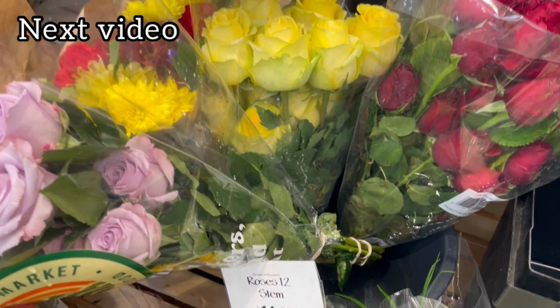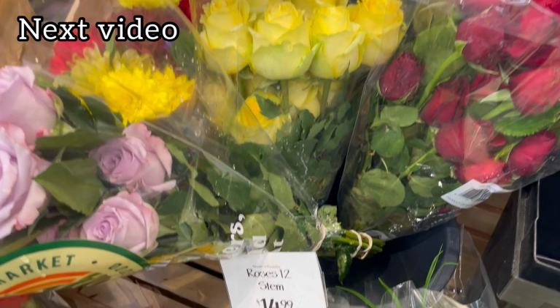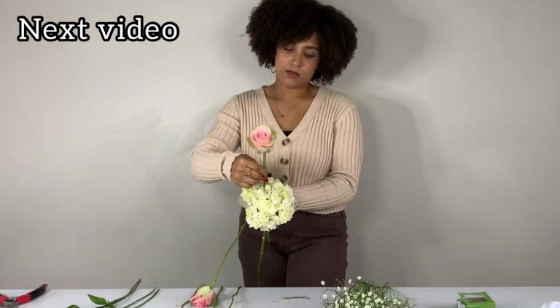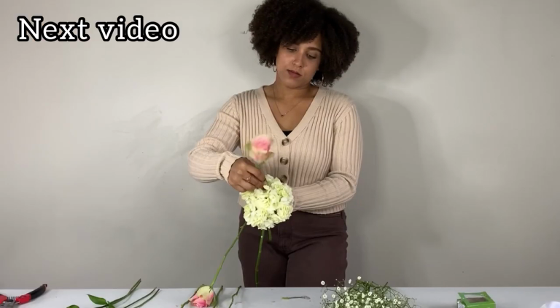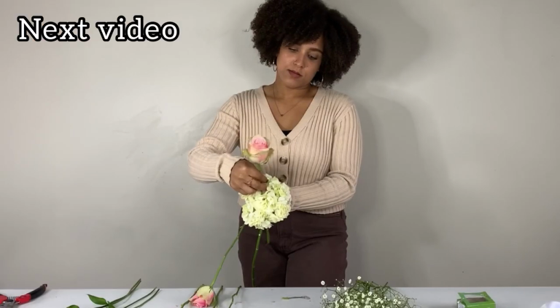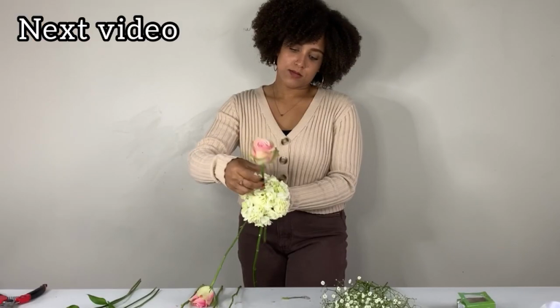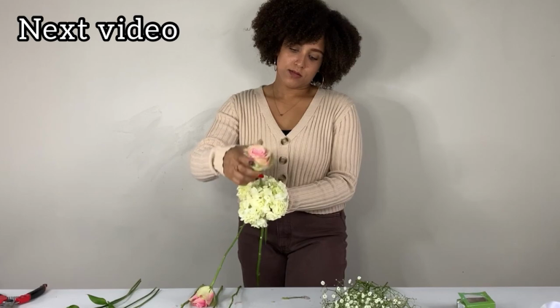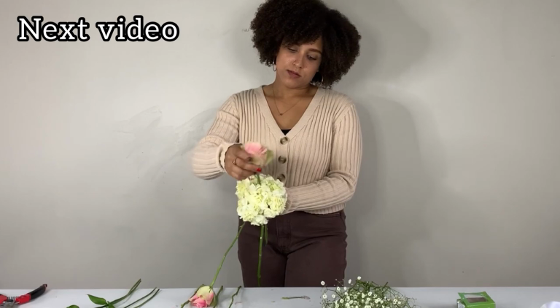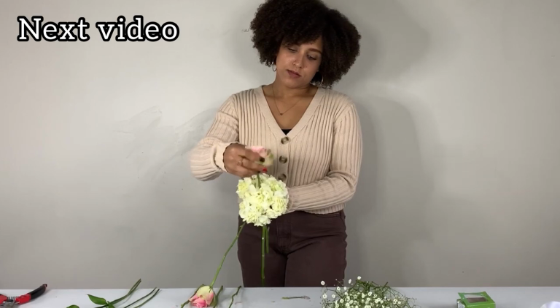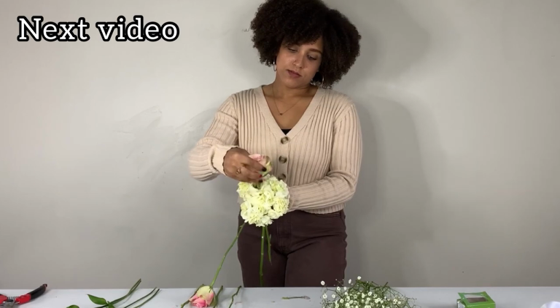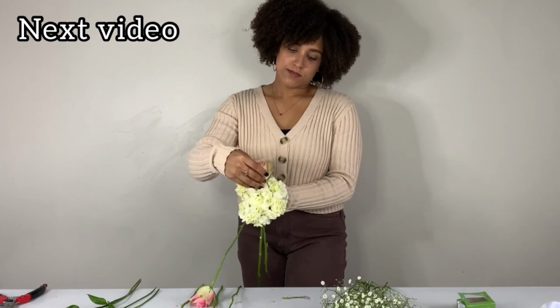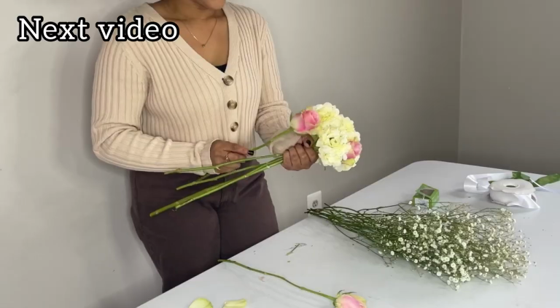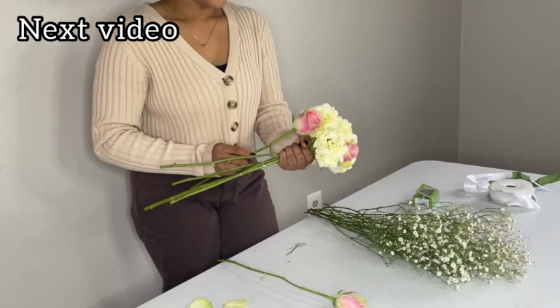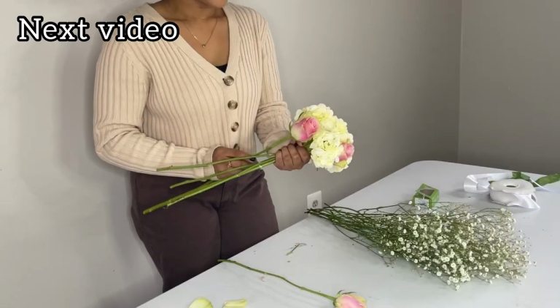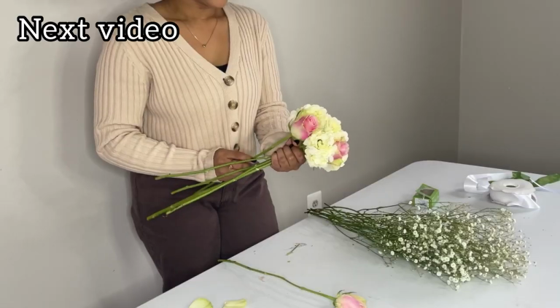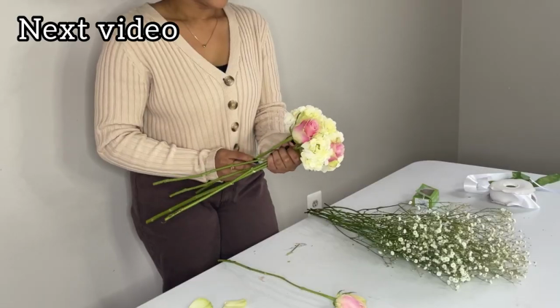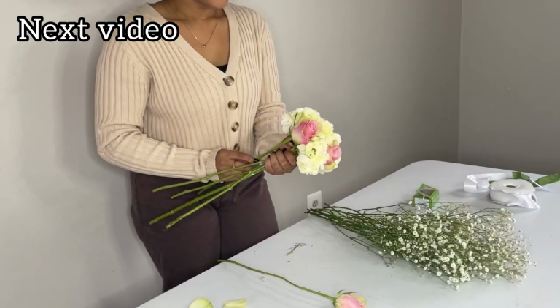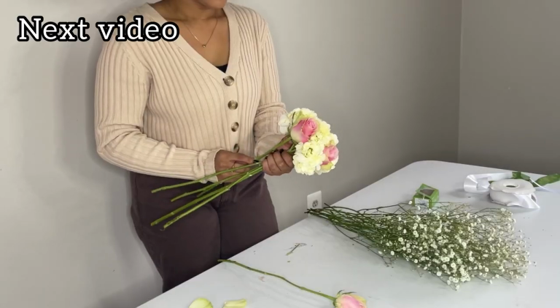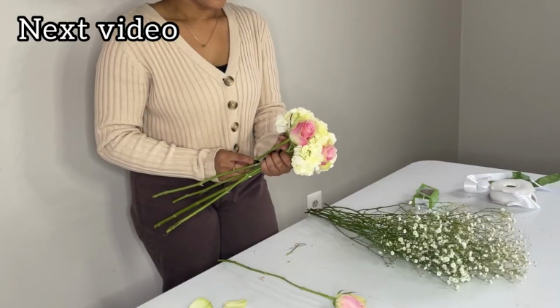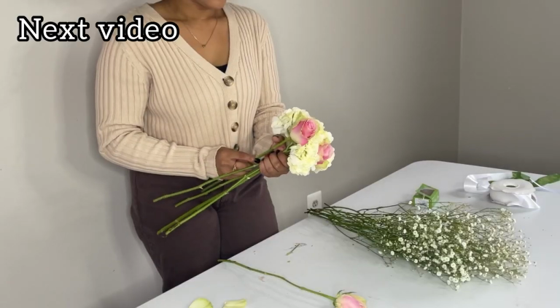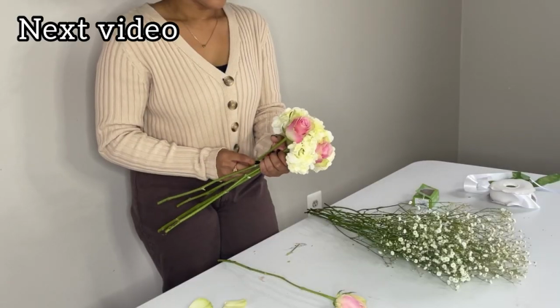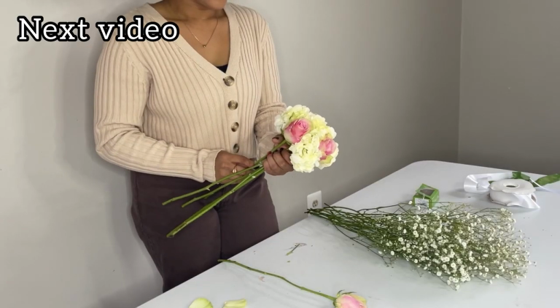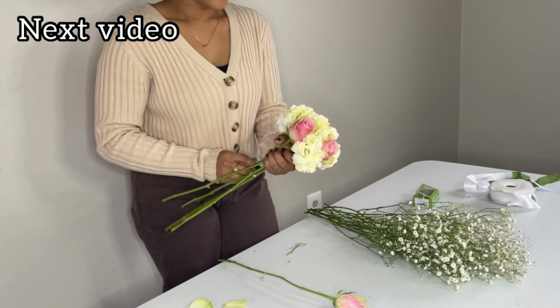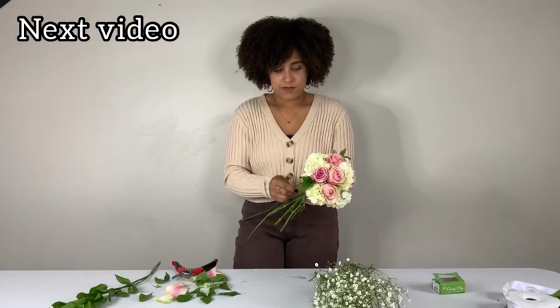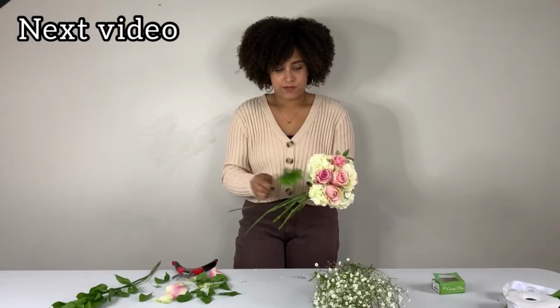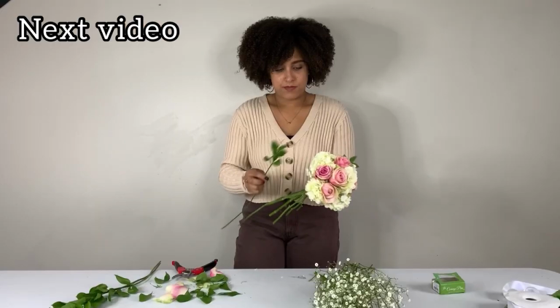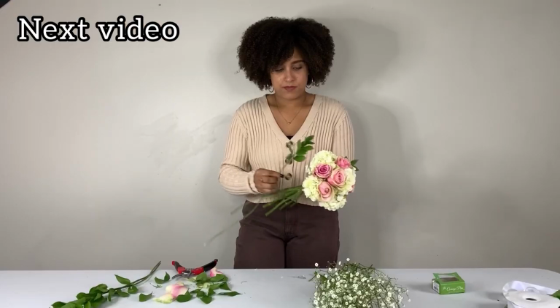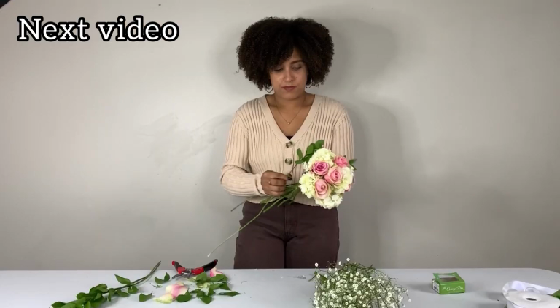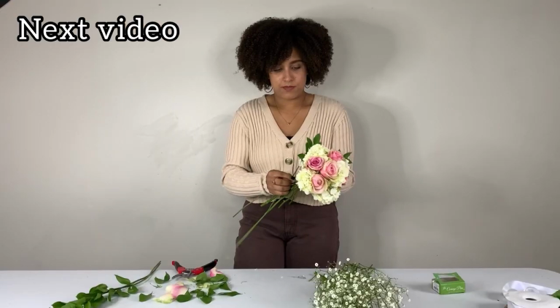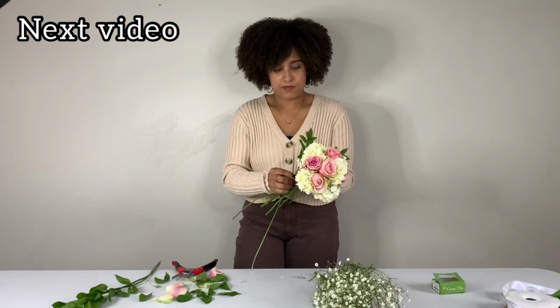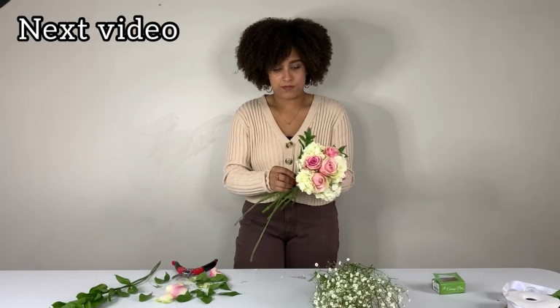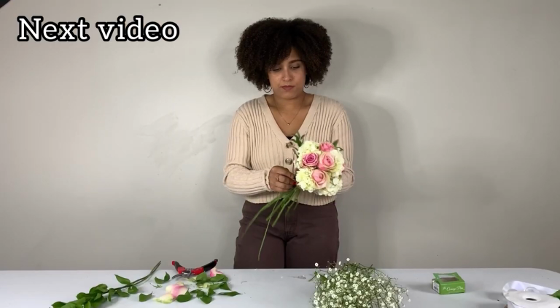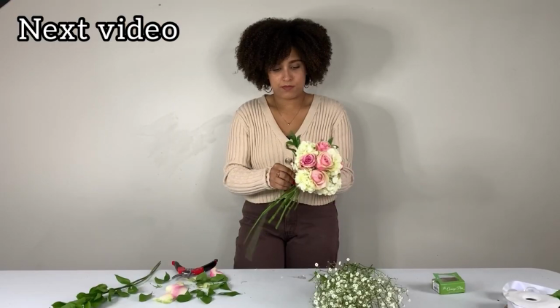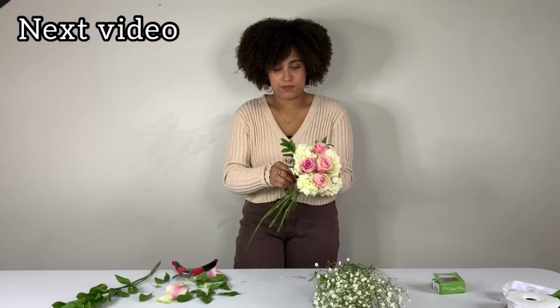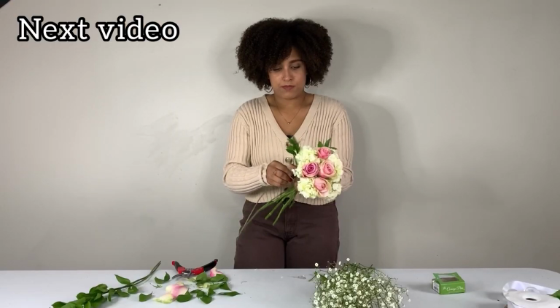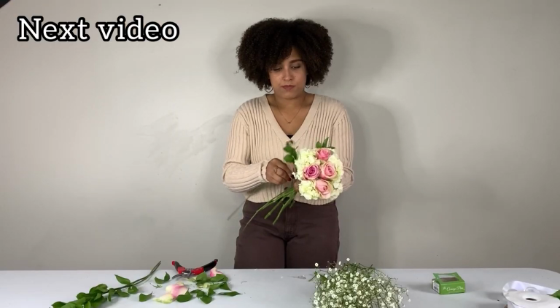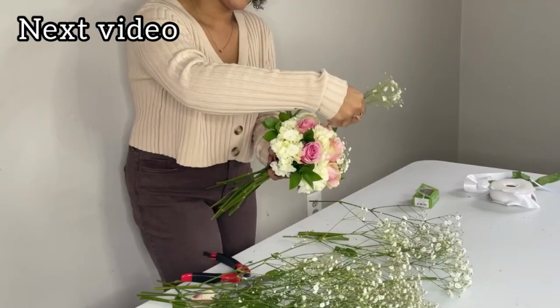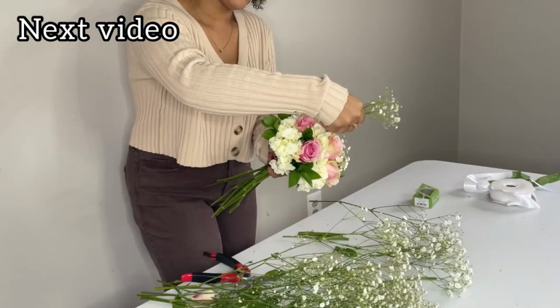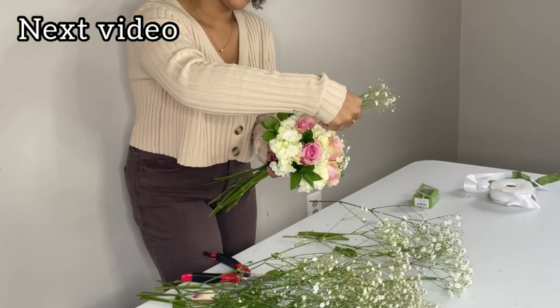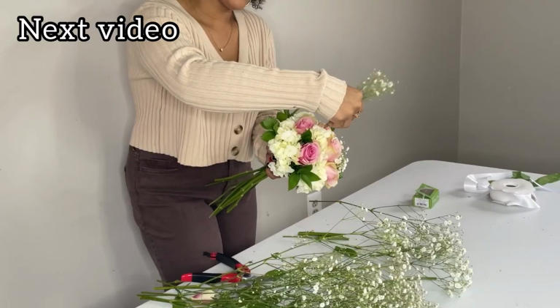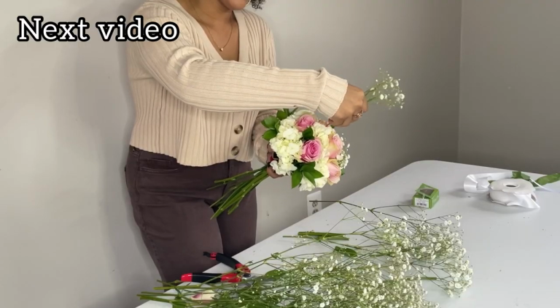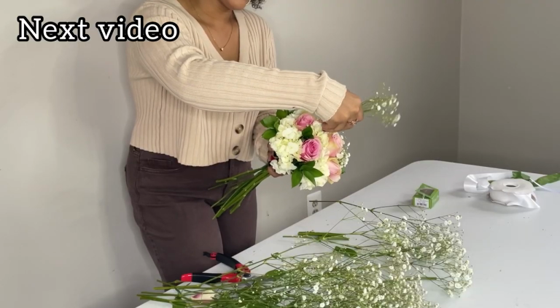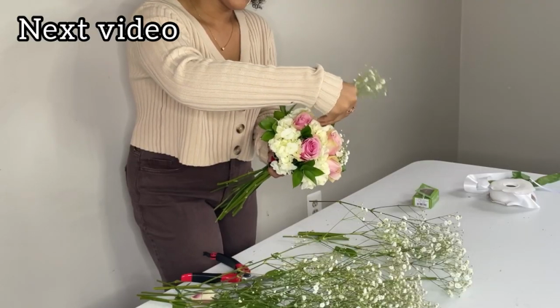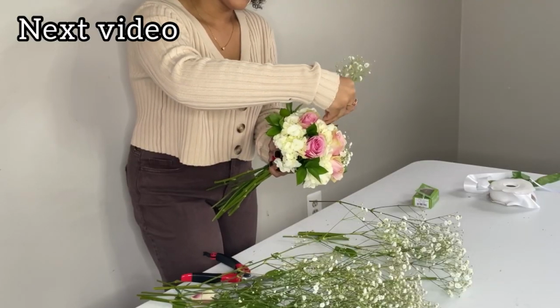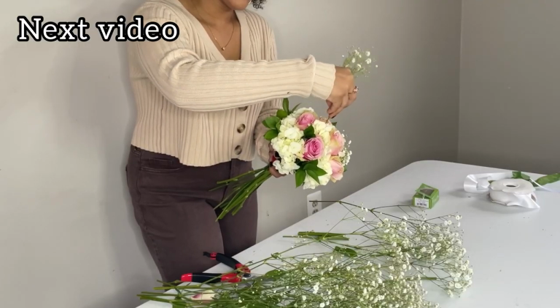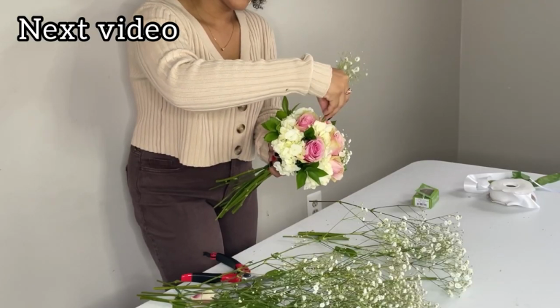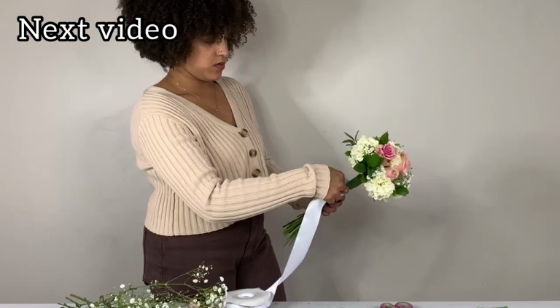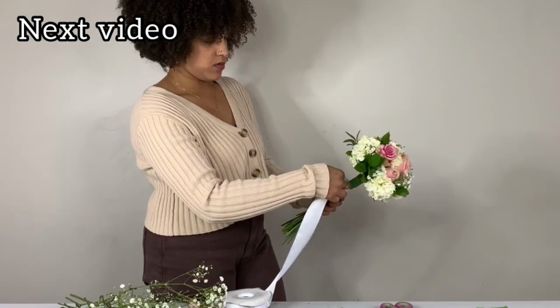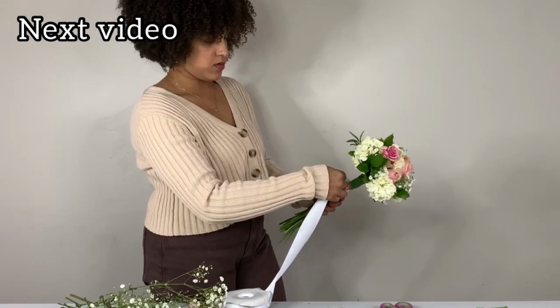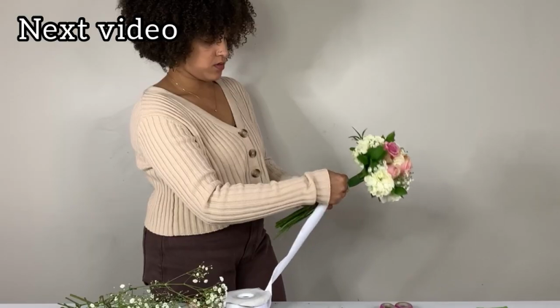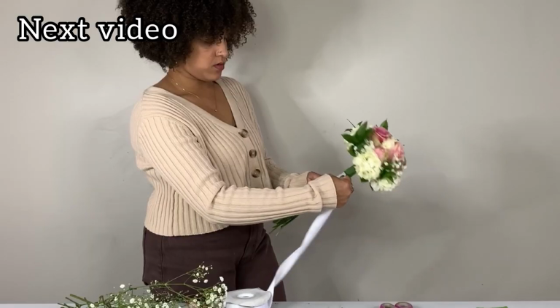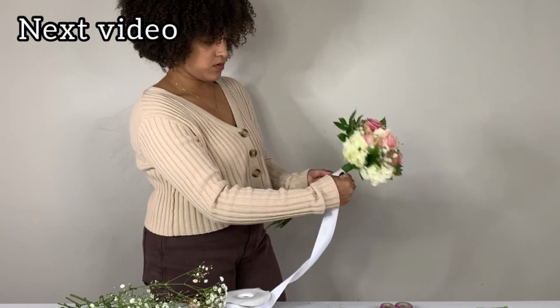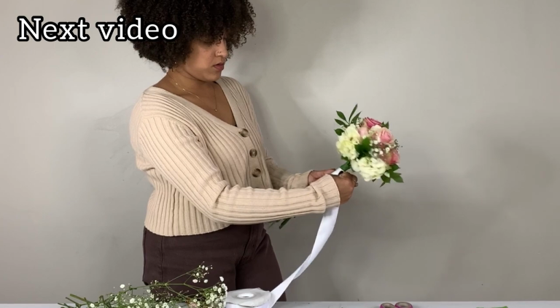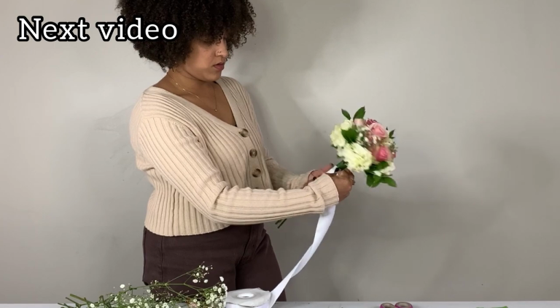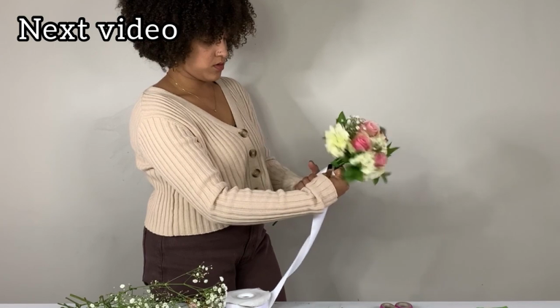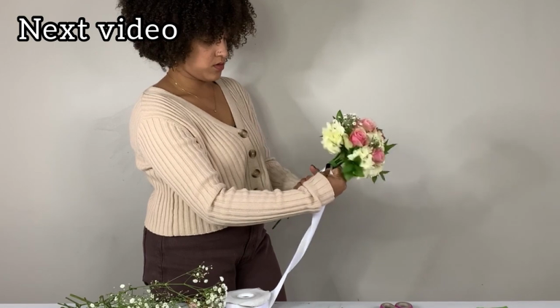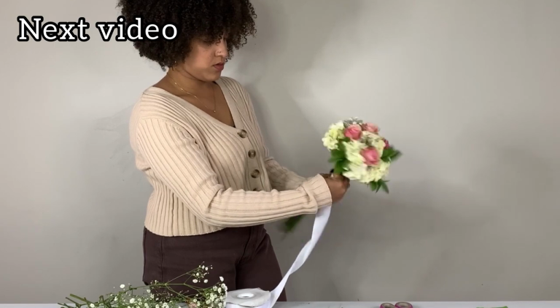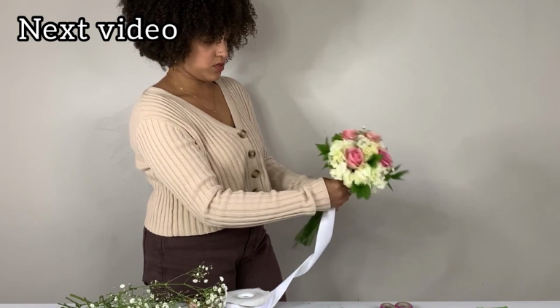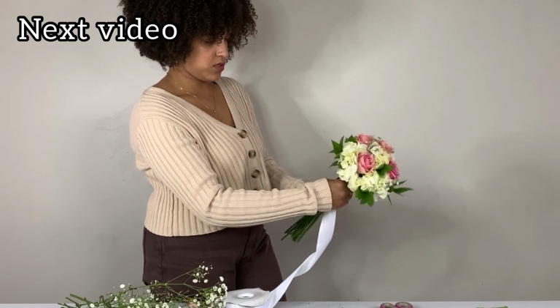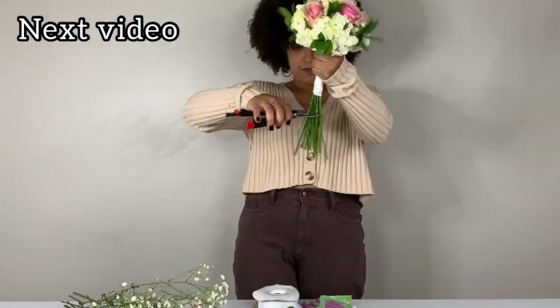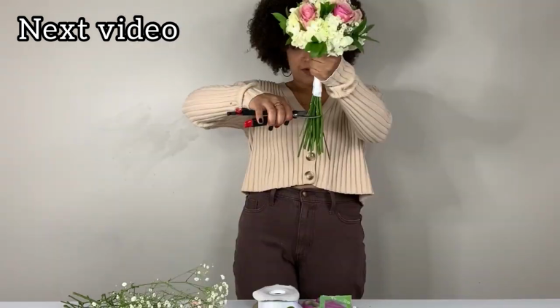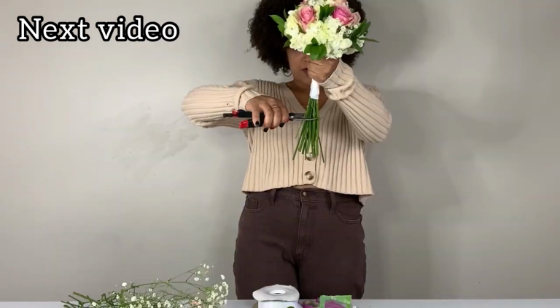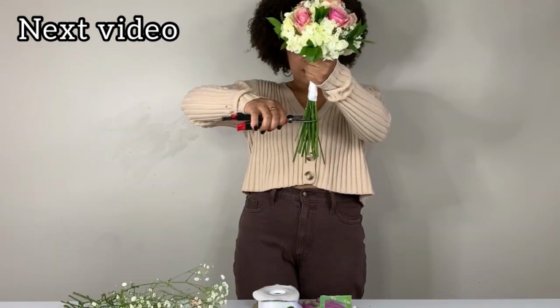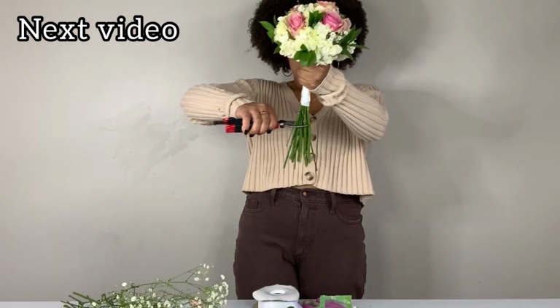Make sure to watch this video next to learn how to make small hand-tied bouquets. I hope to see you in my next video. Bye!